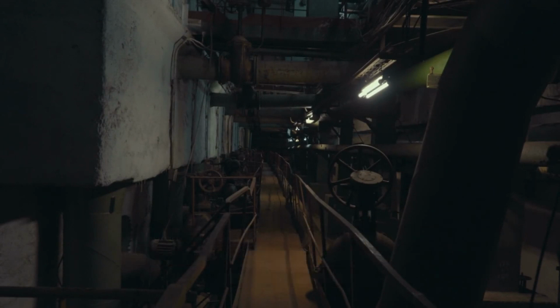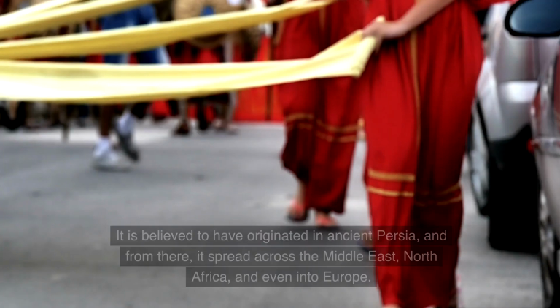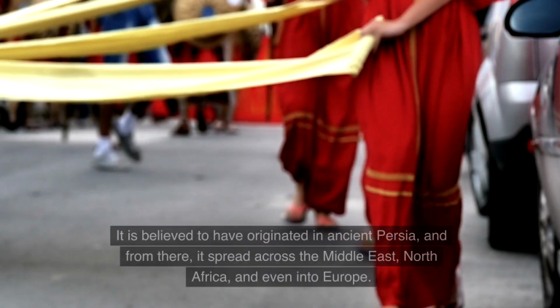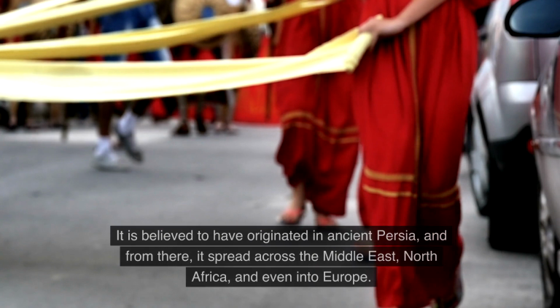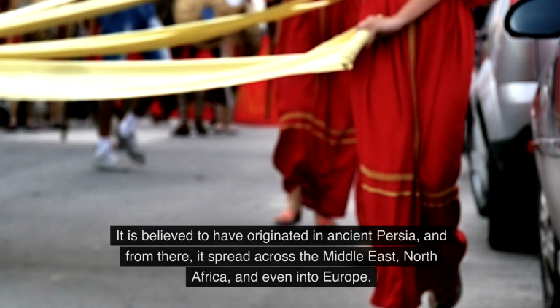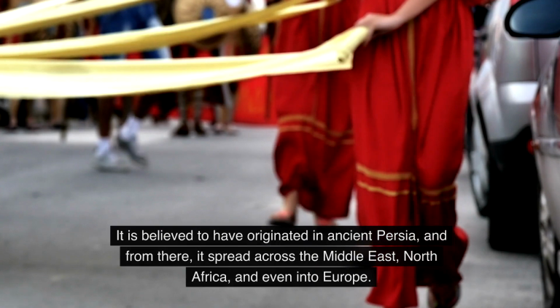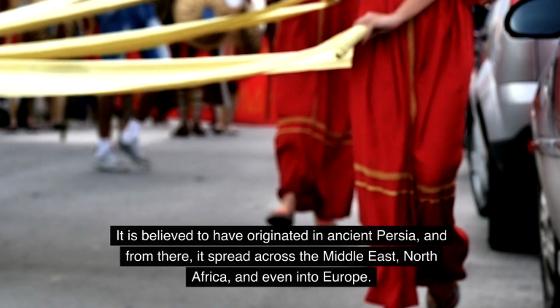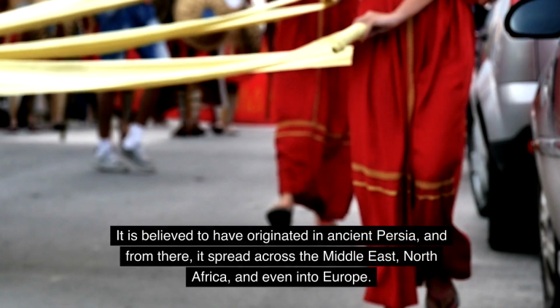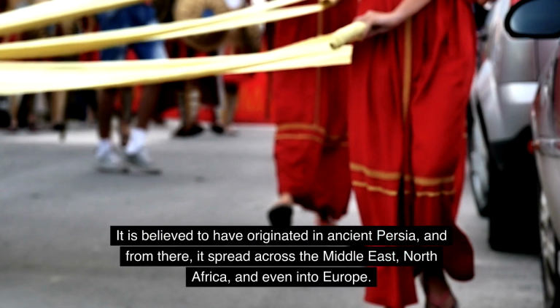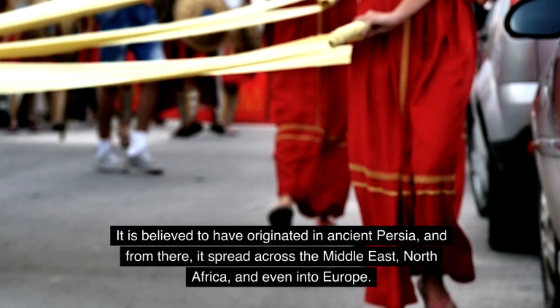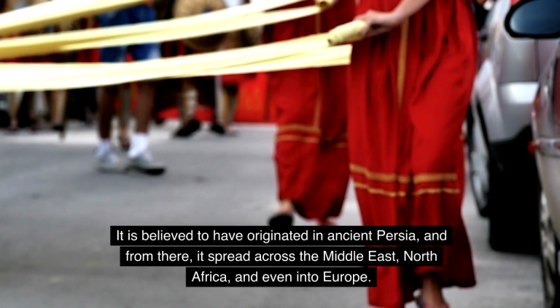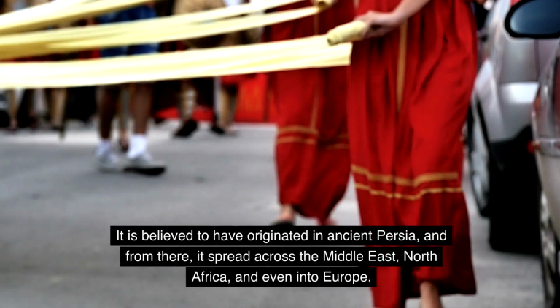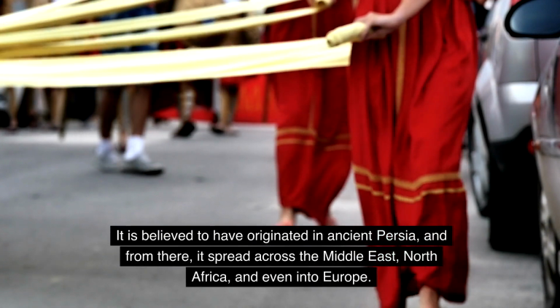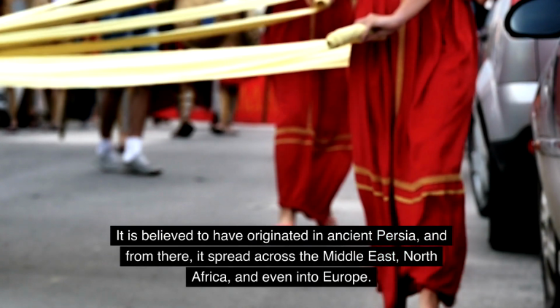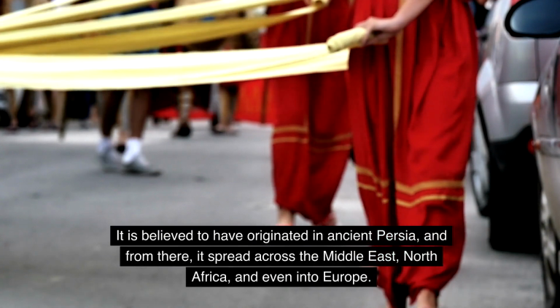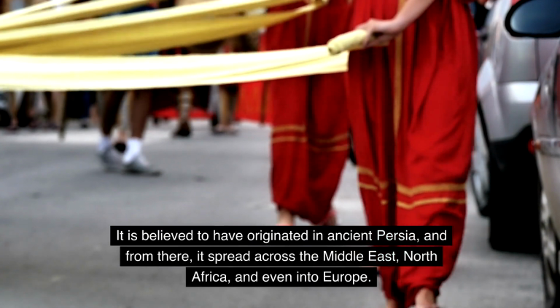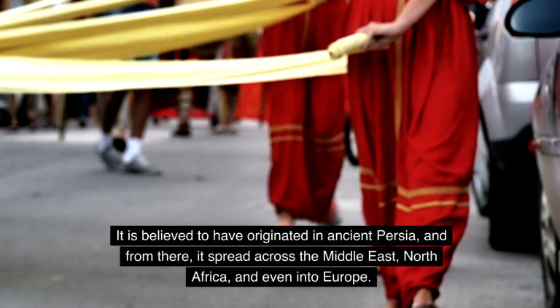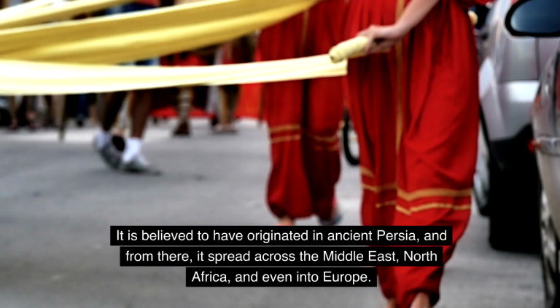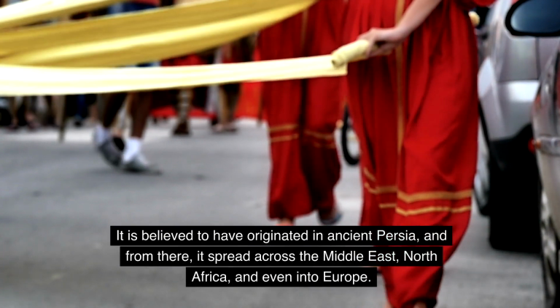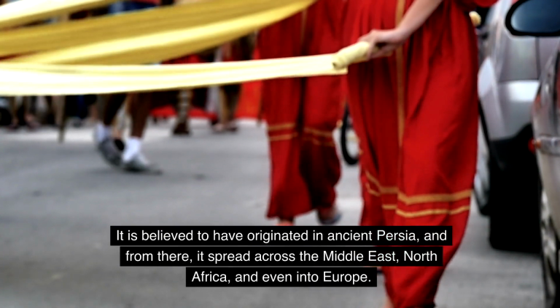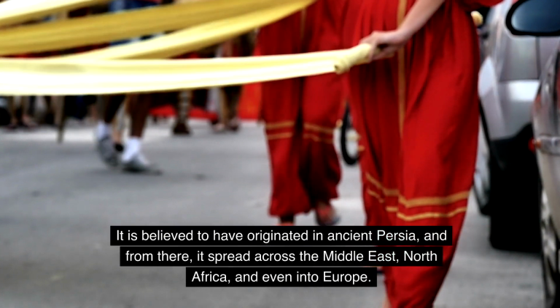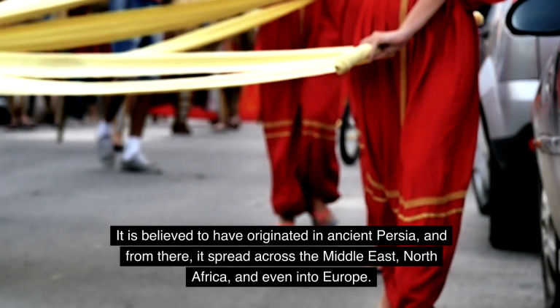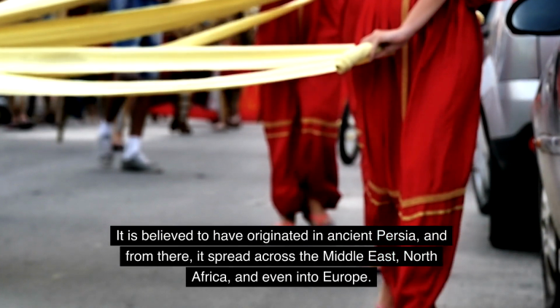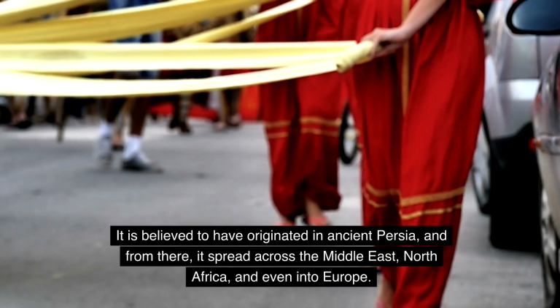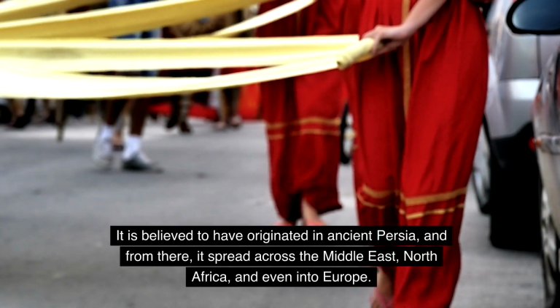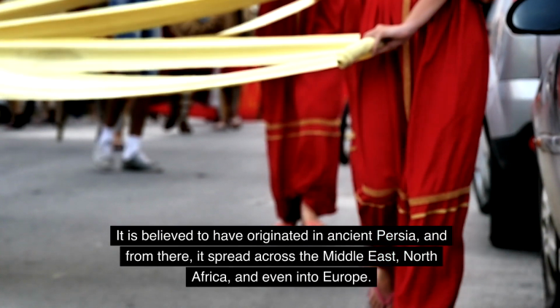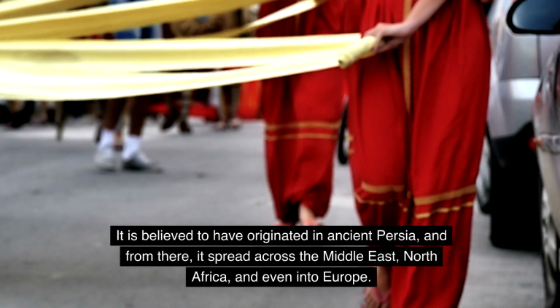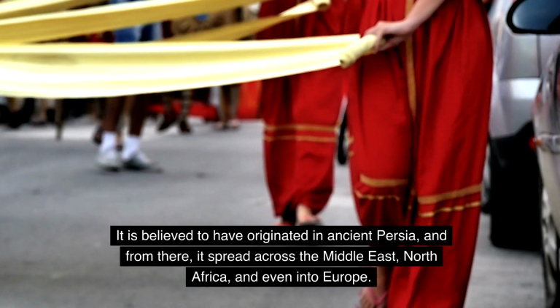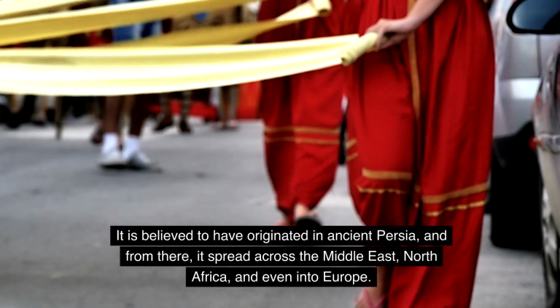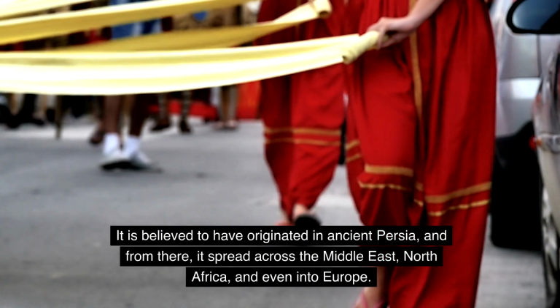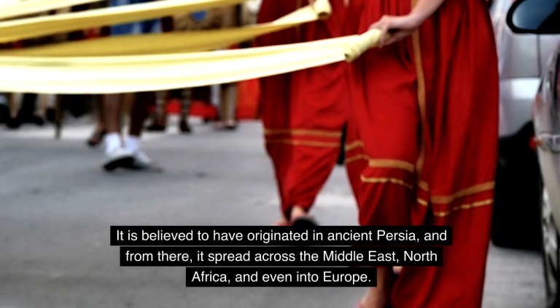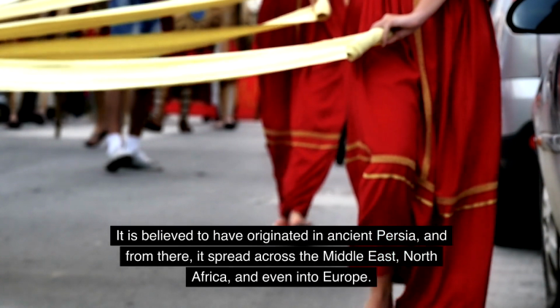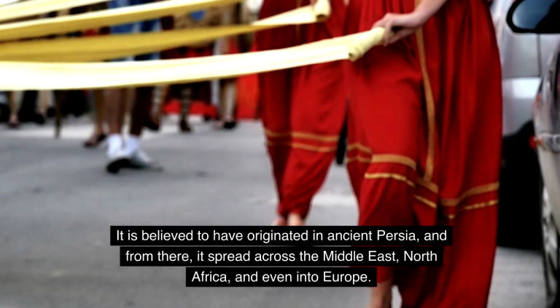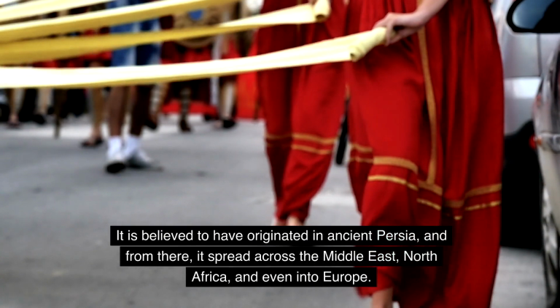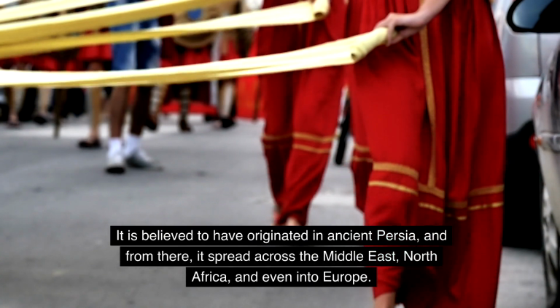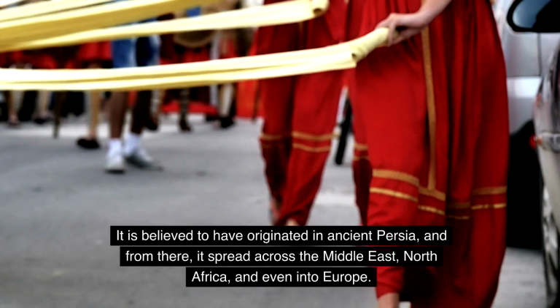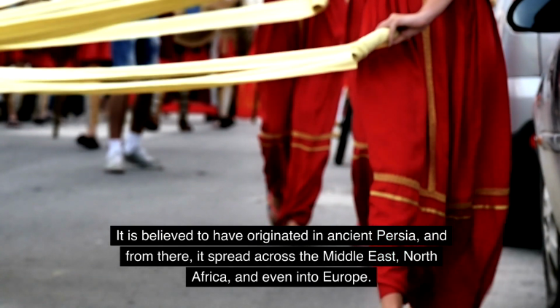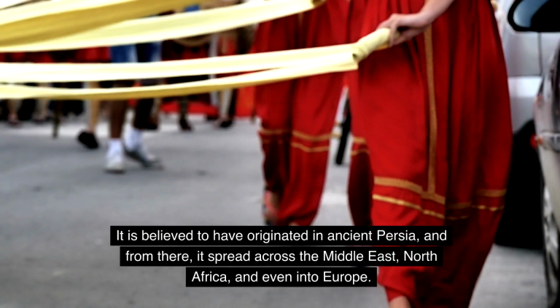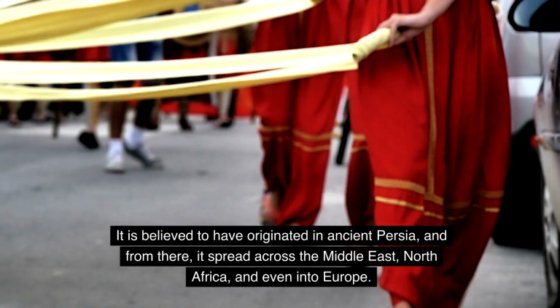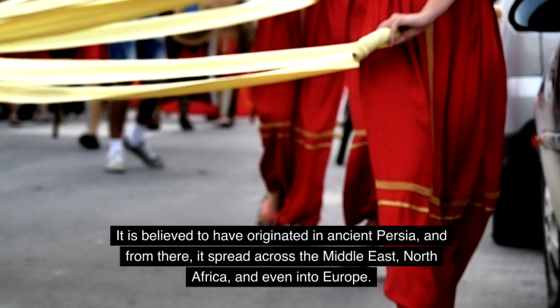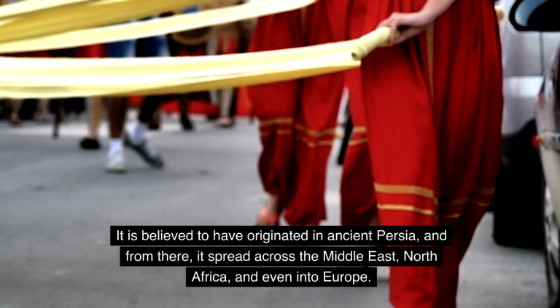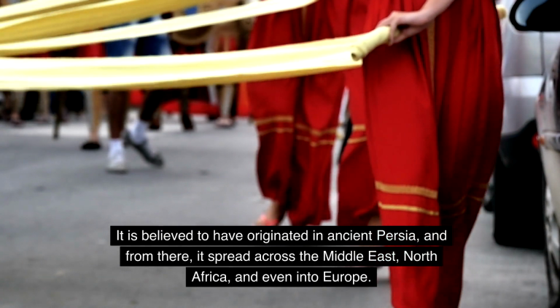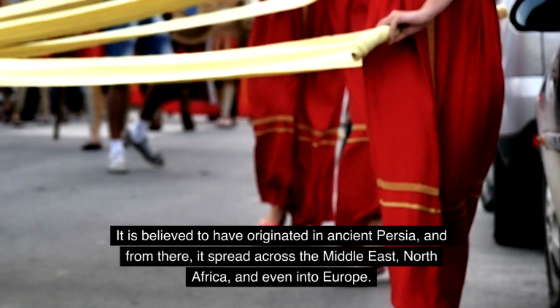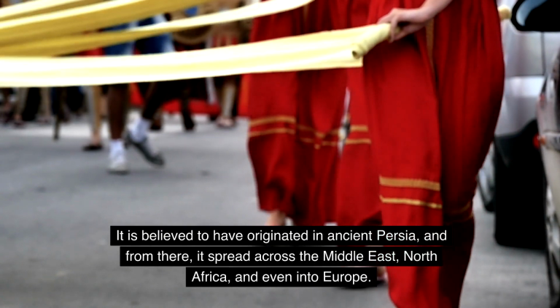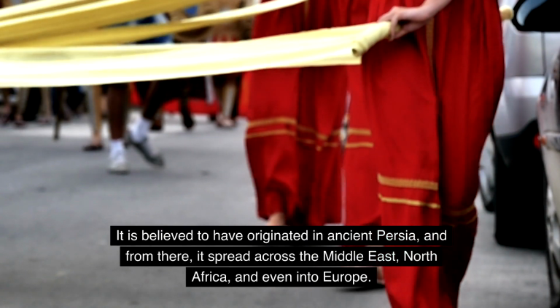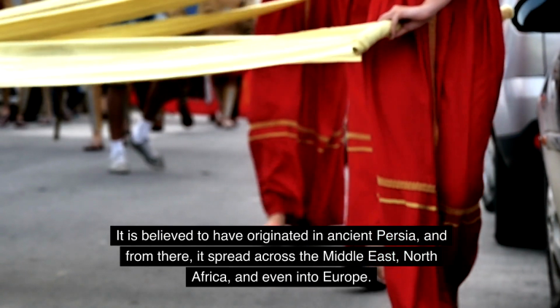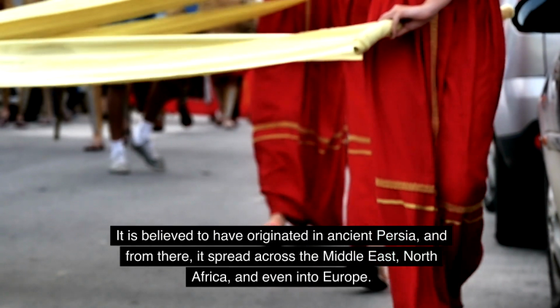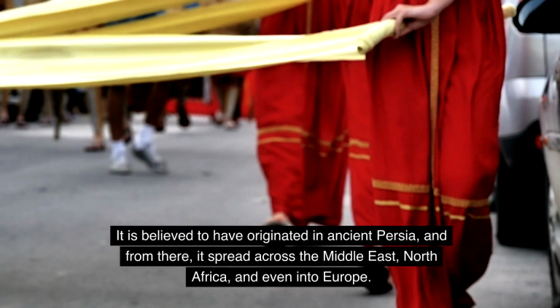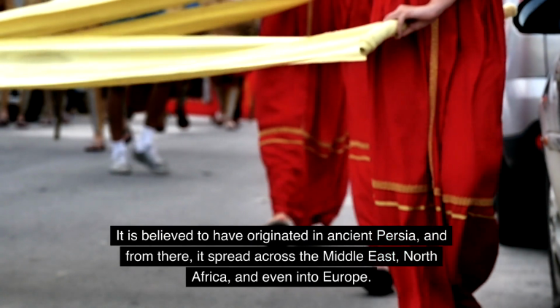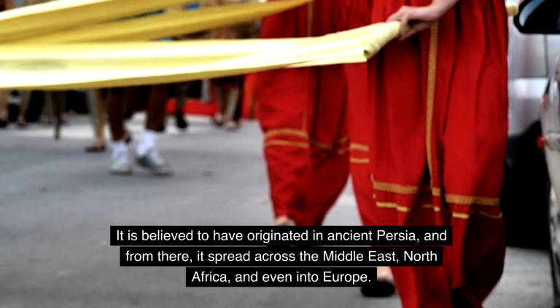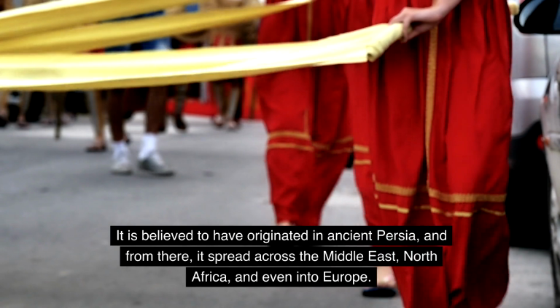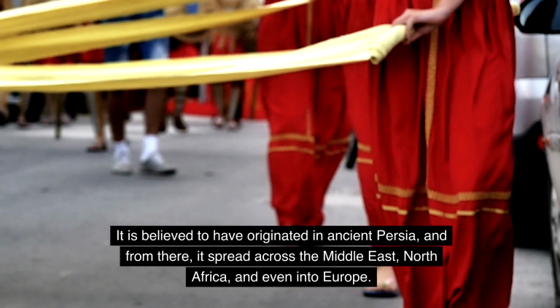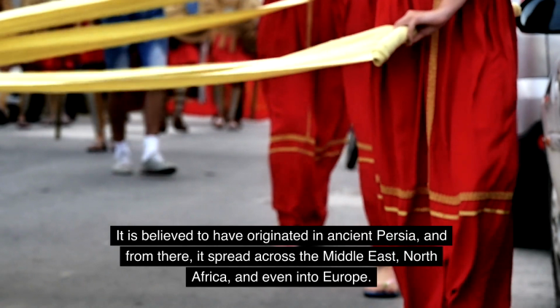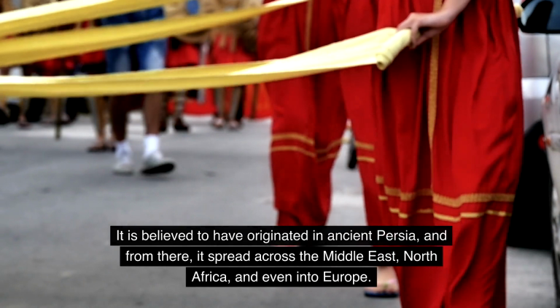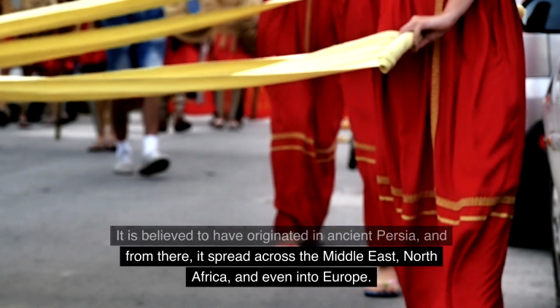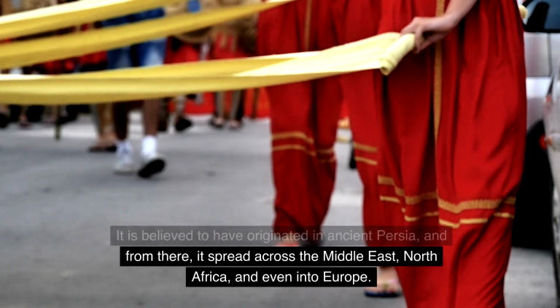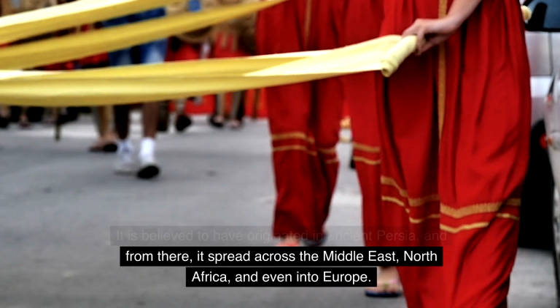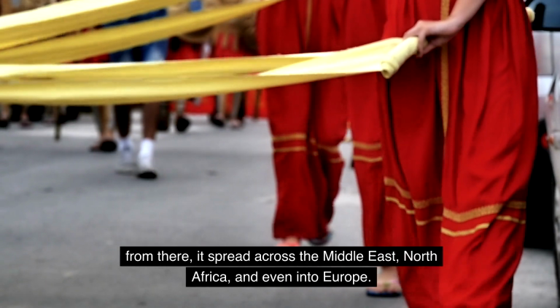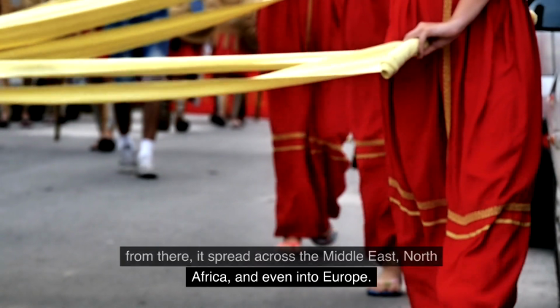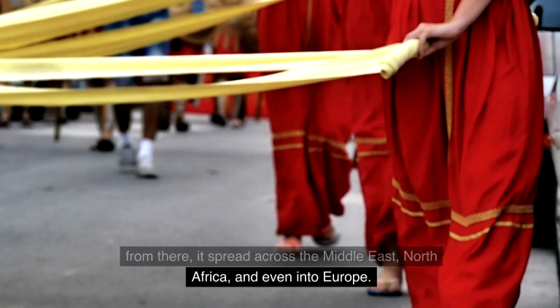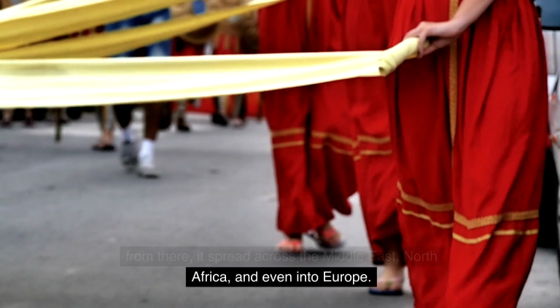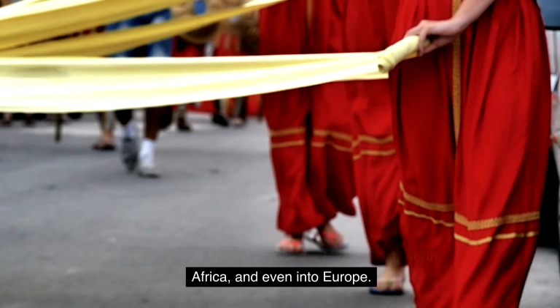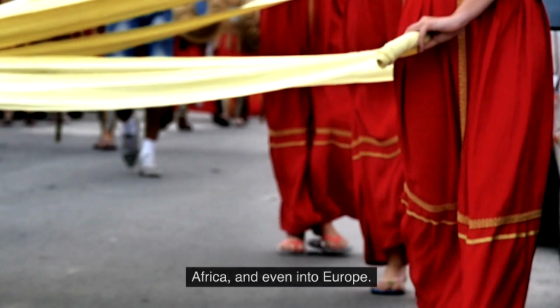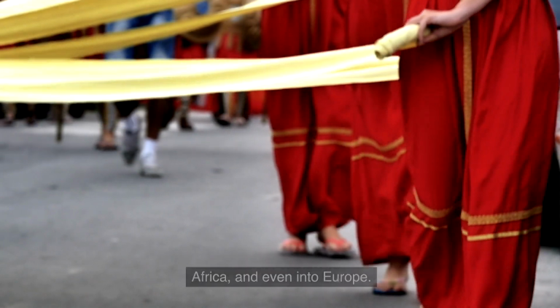It is believed to have originated in ancient Persia, and from there it spread across the Middle East, North Africa, and even into Europe.